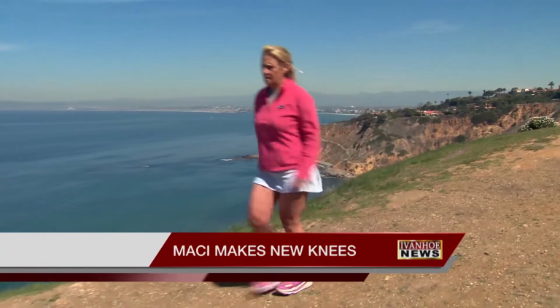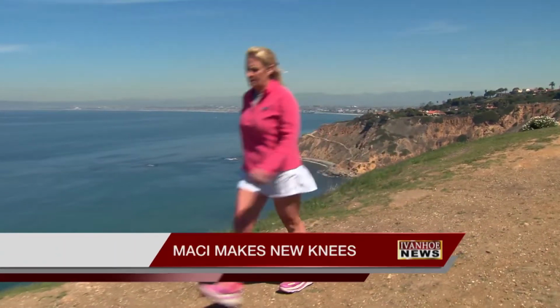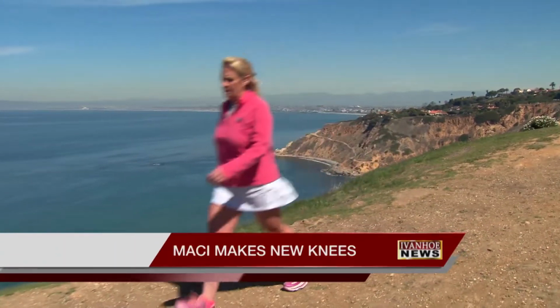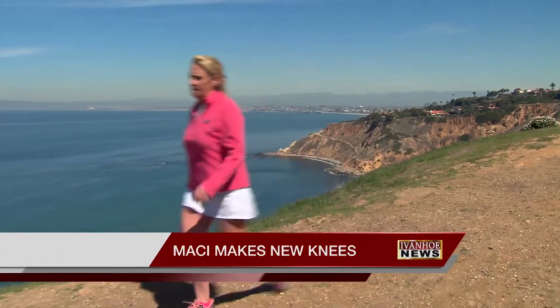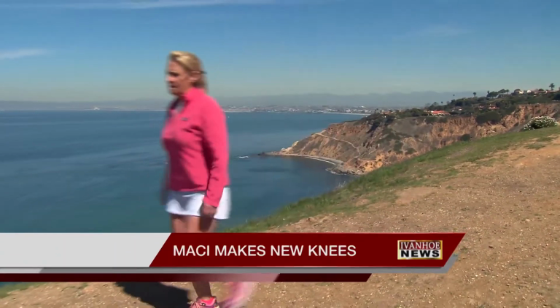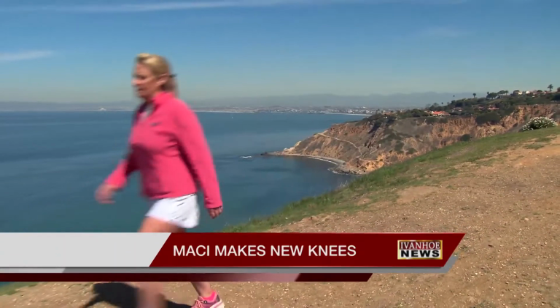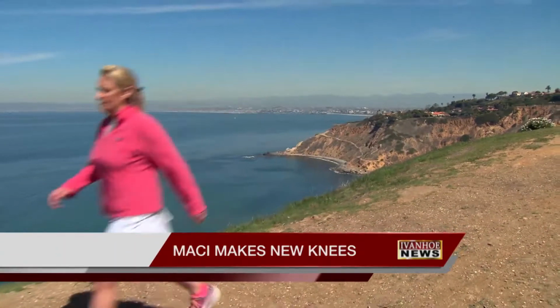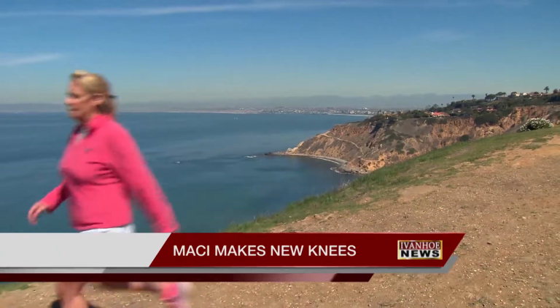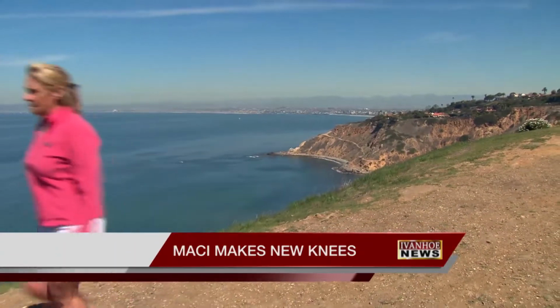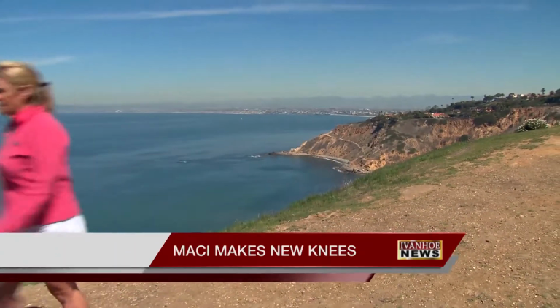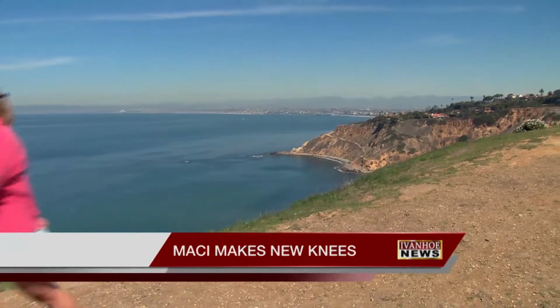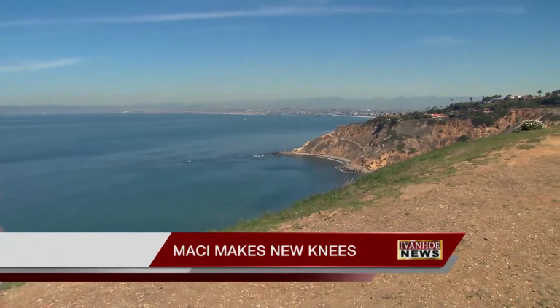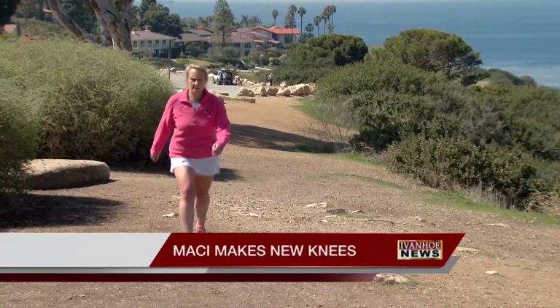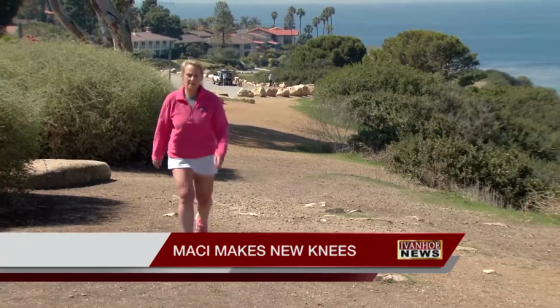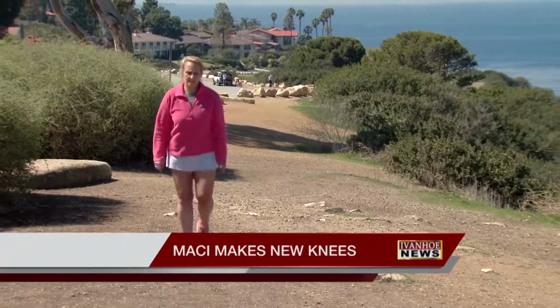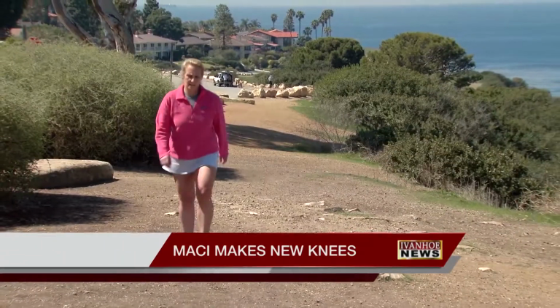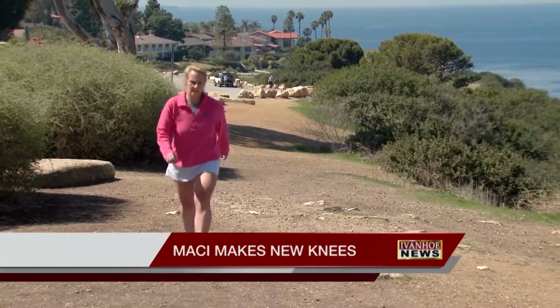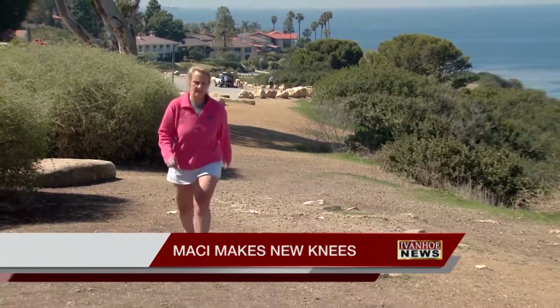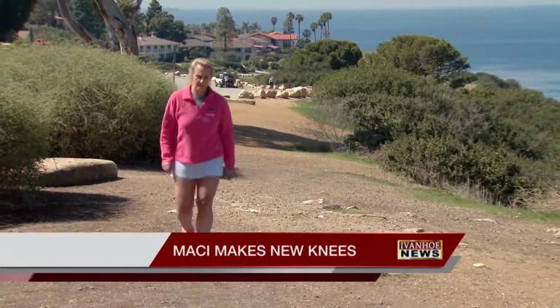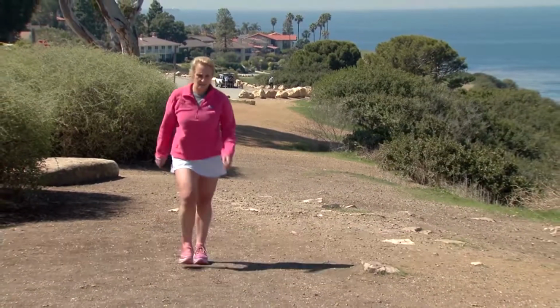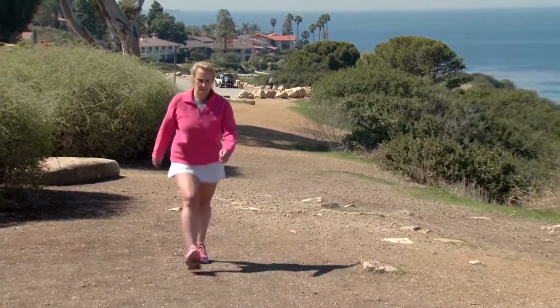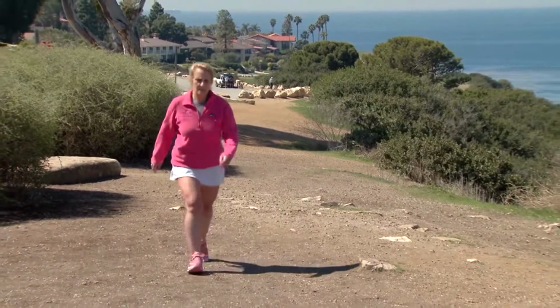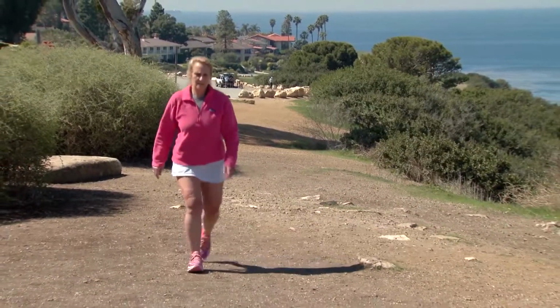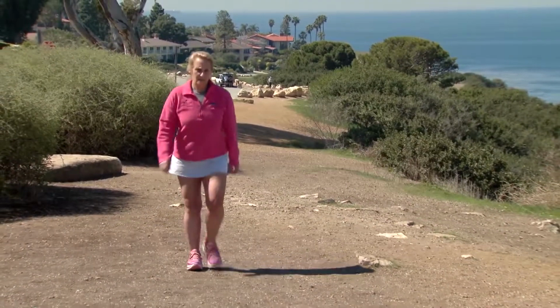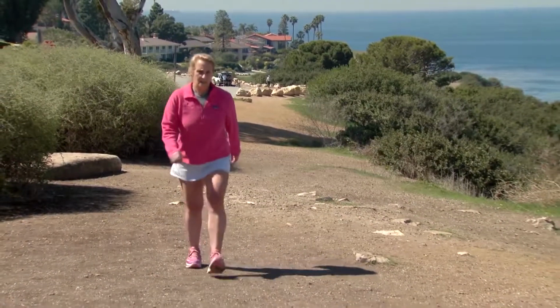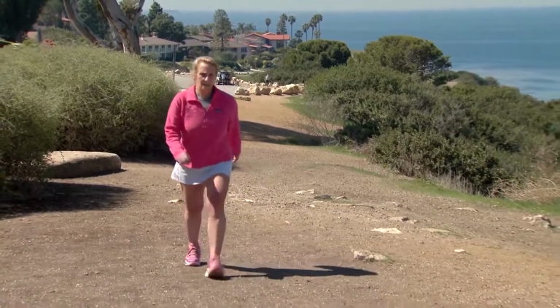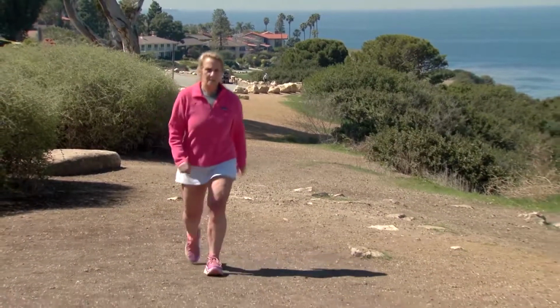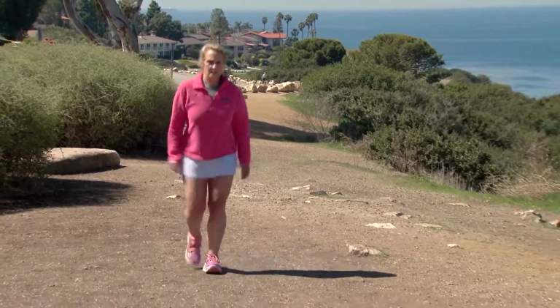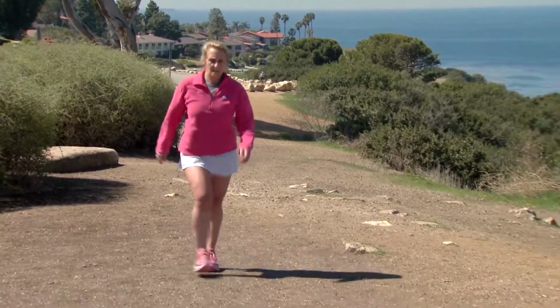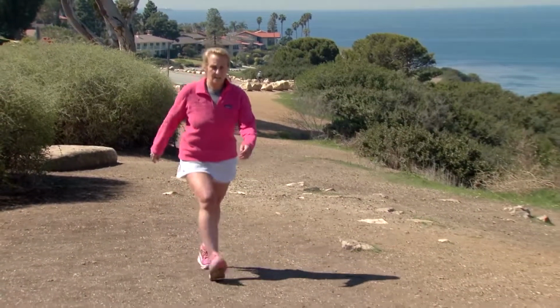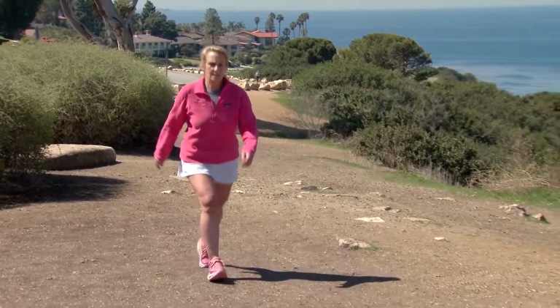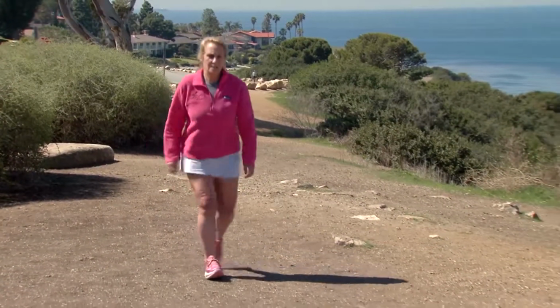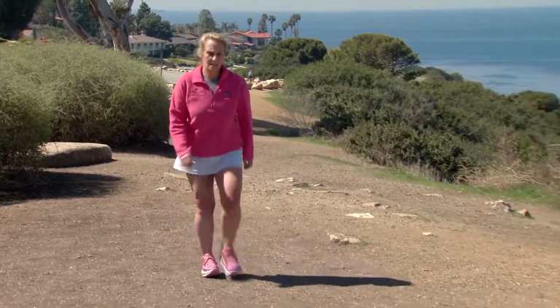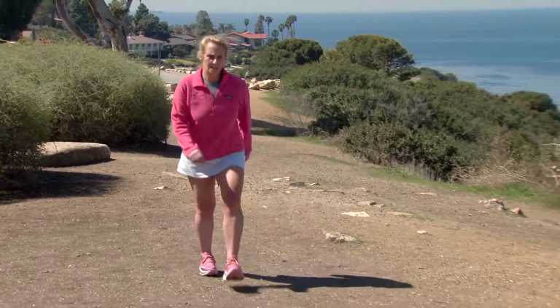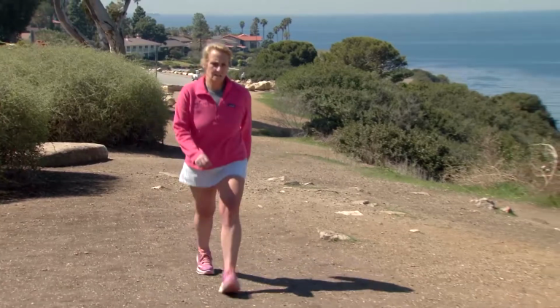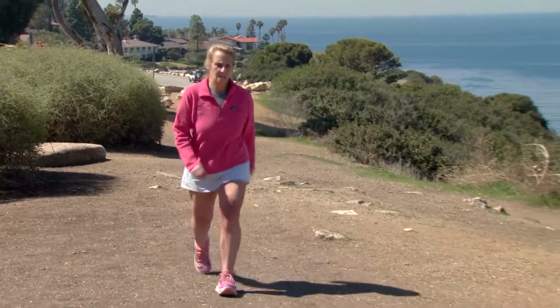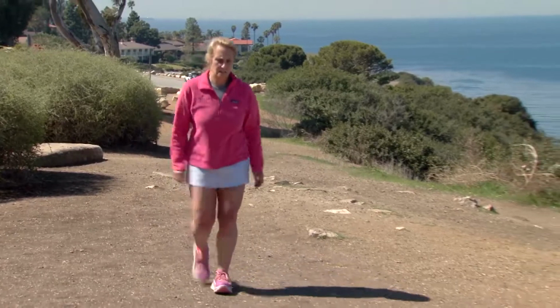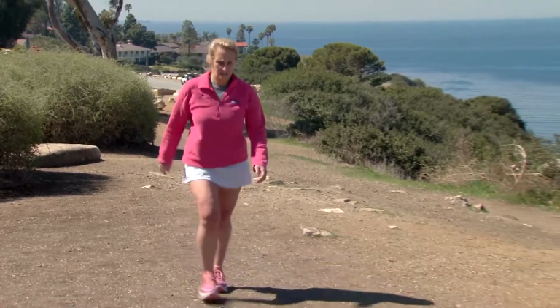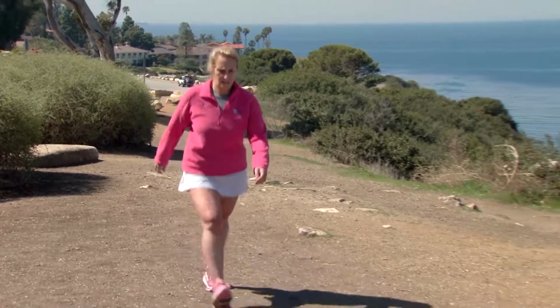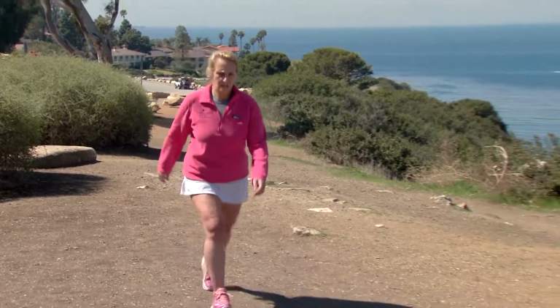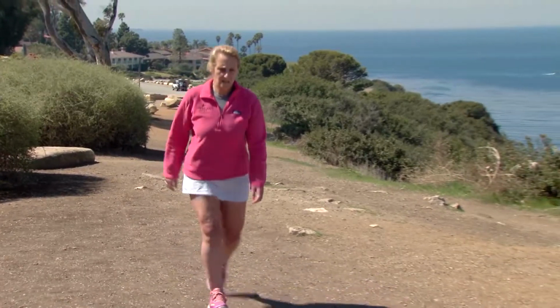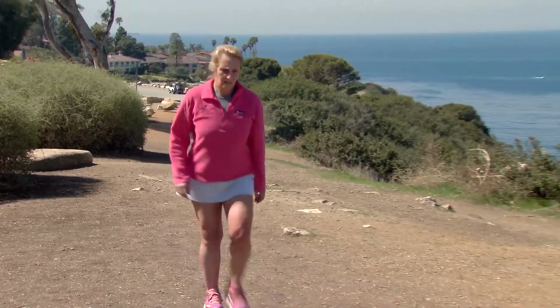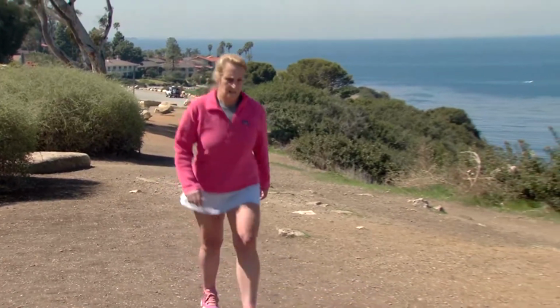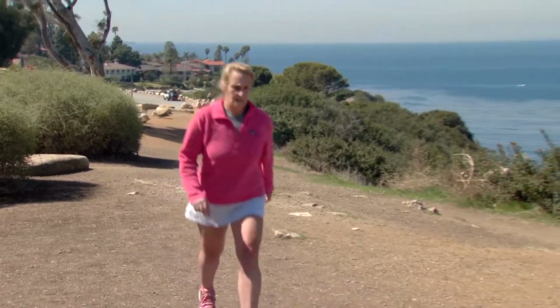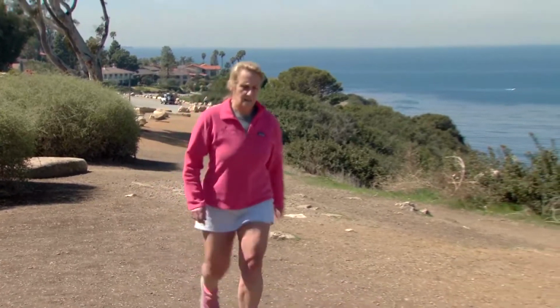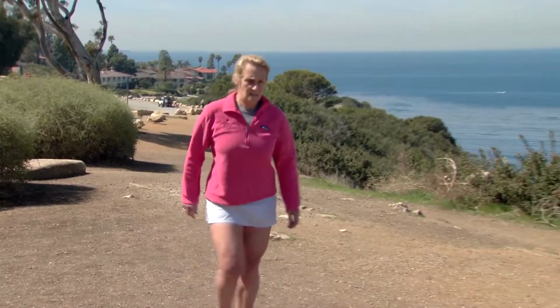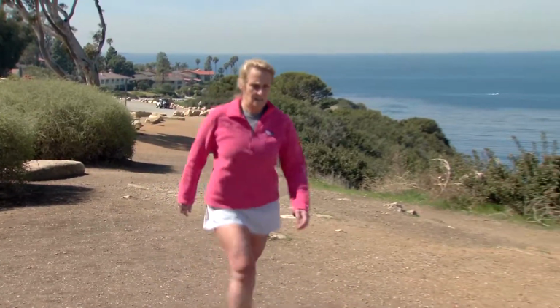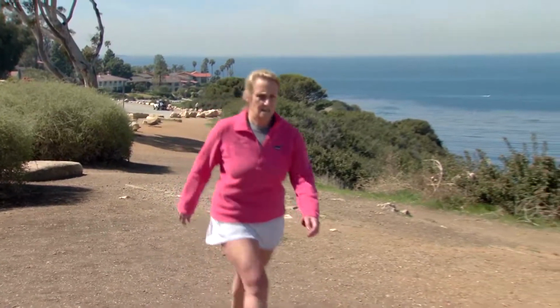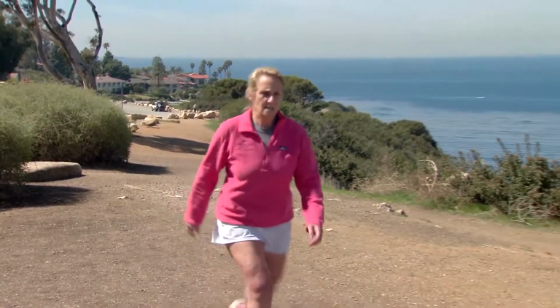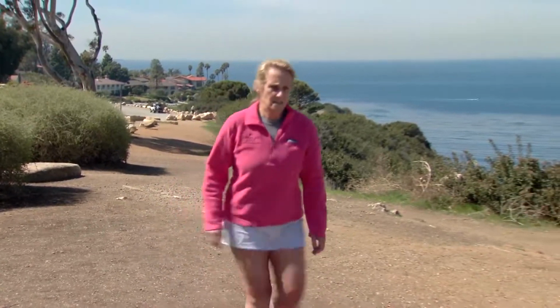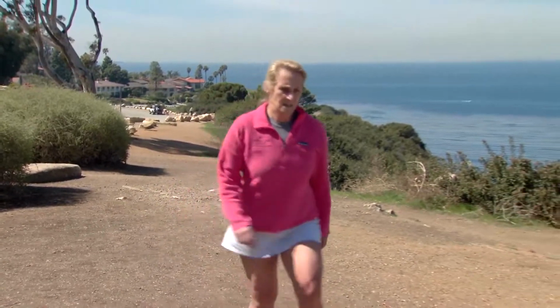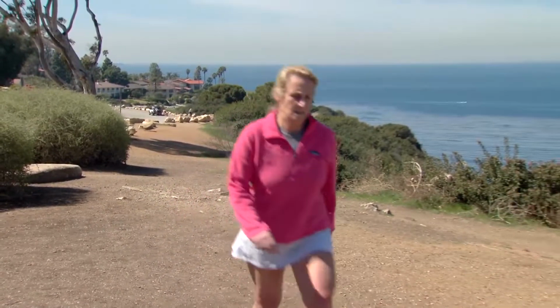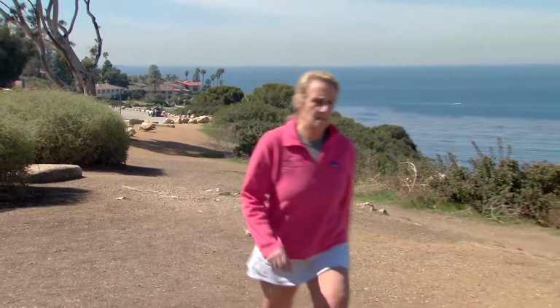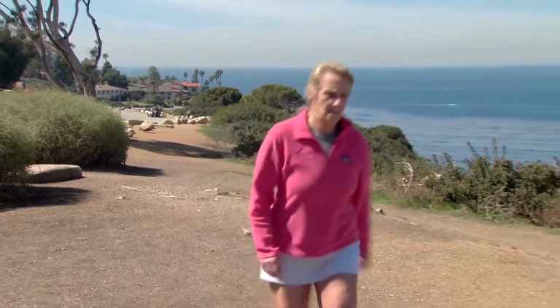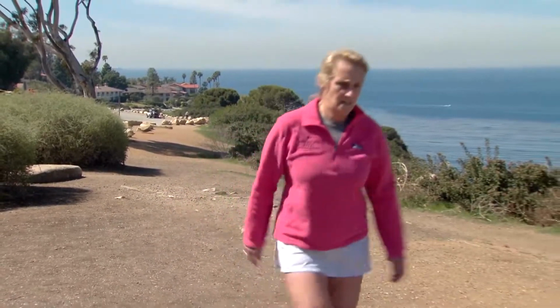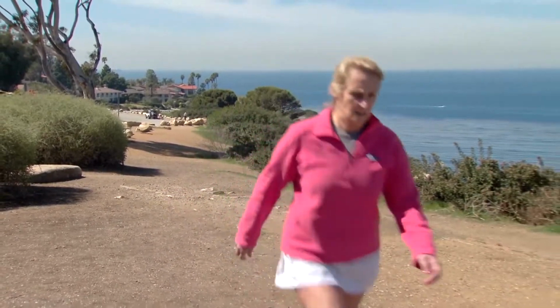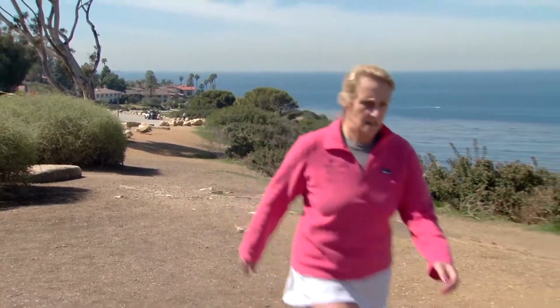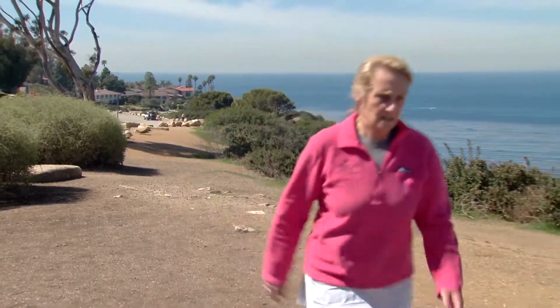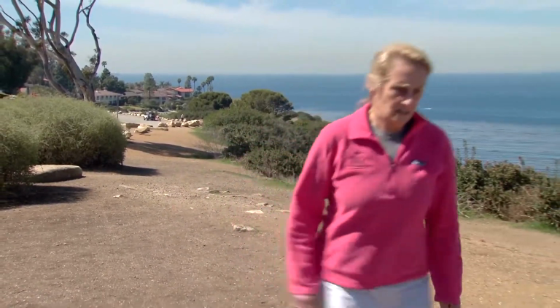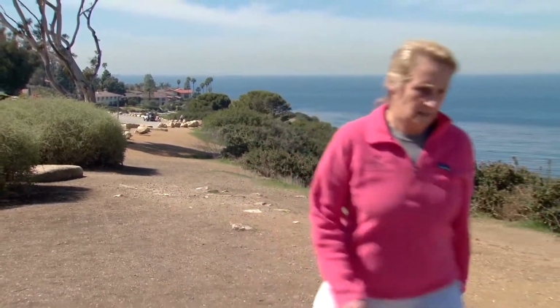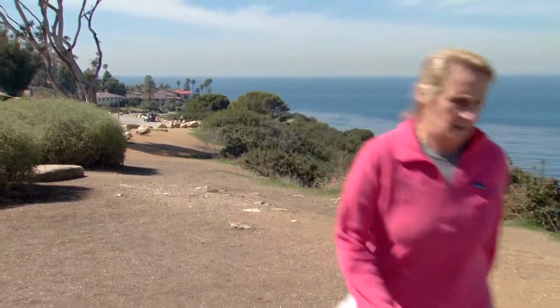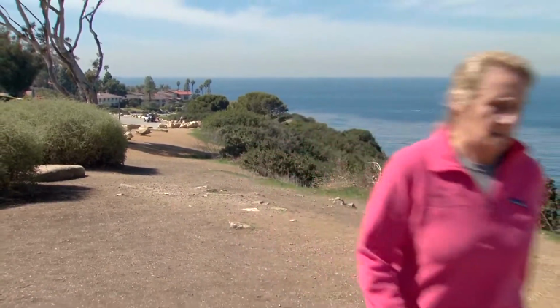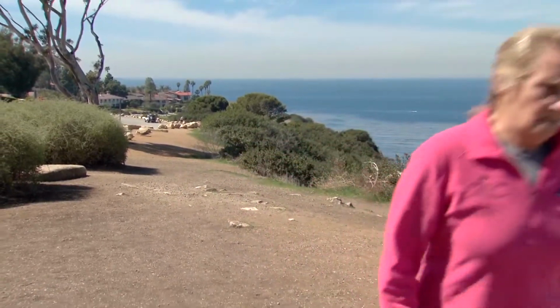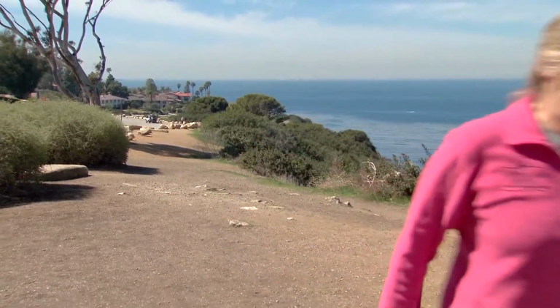Karen Moore was one of the first in the U.S. to get the Macy procedure last year after damaging cartilage in her knee during an ultramarathon.